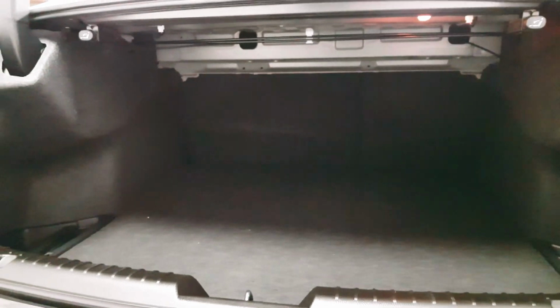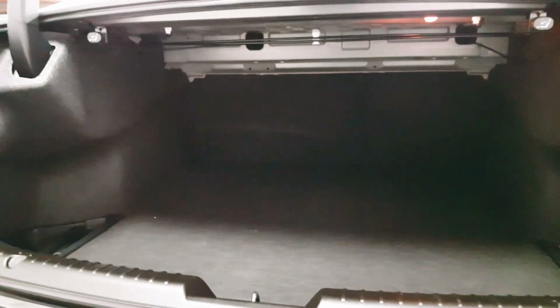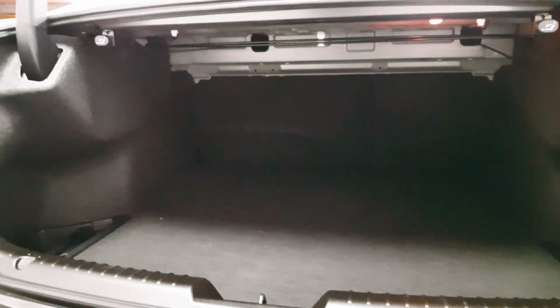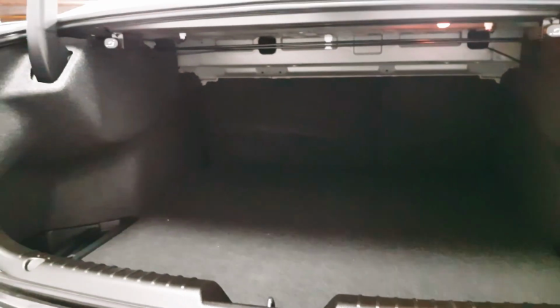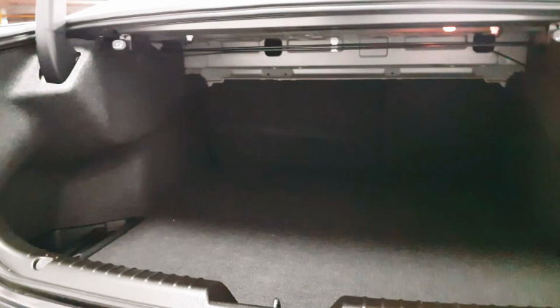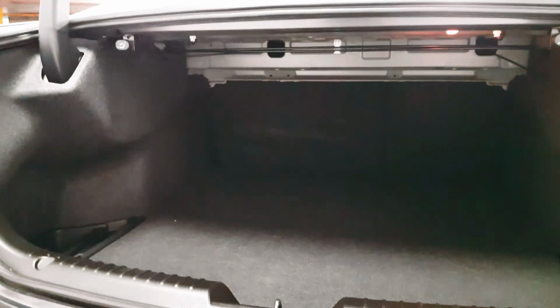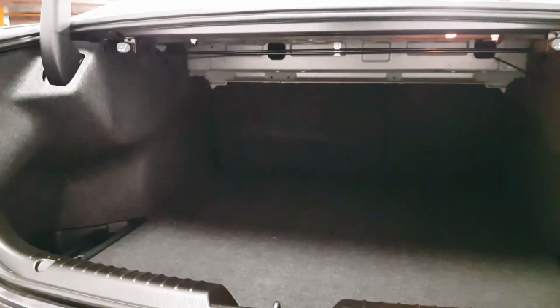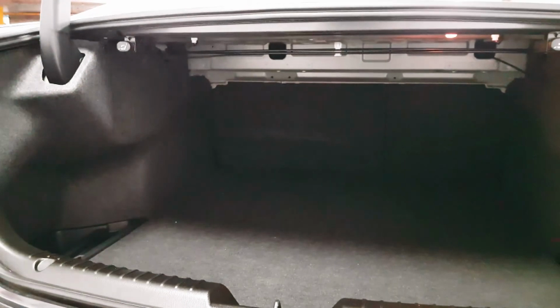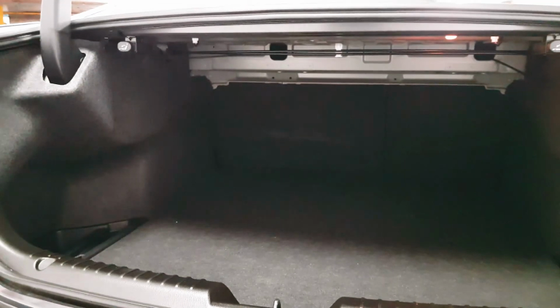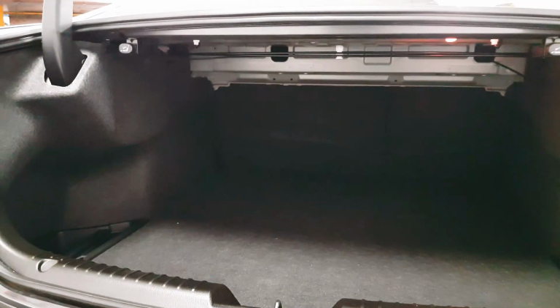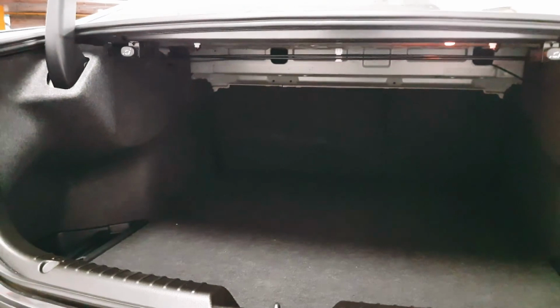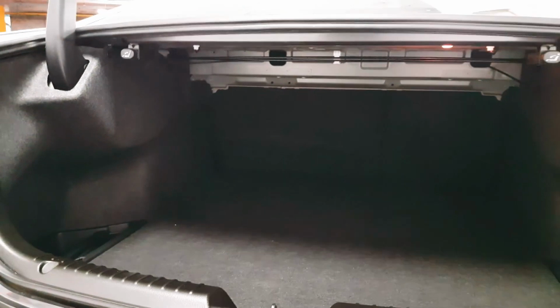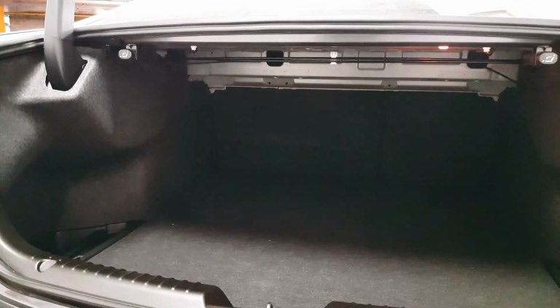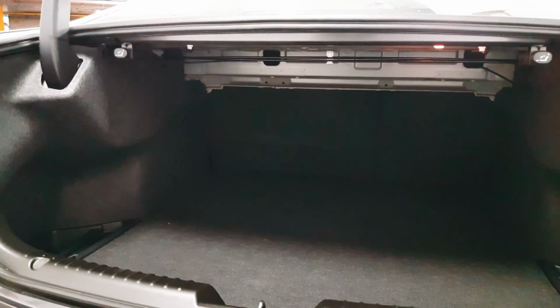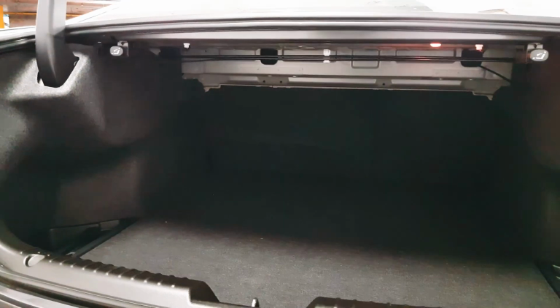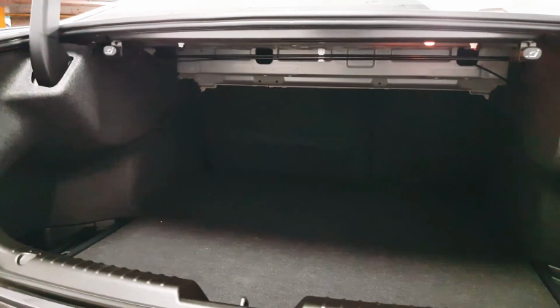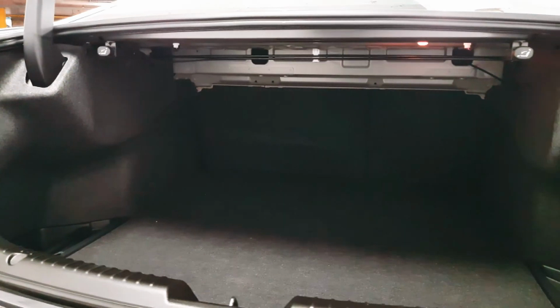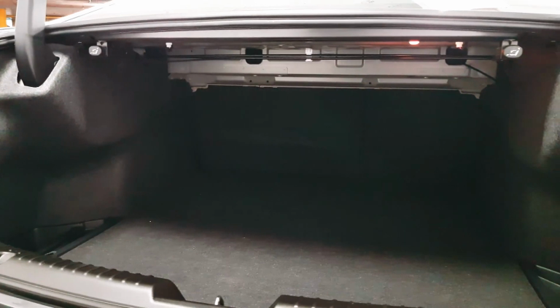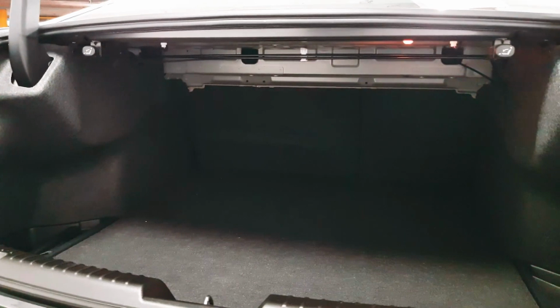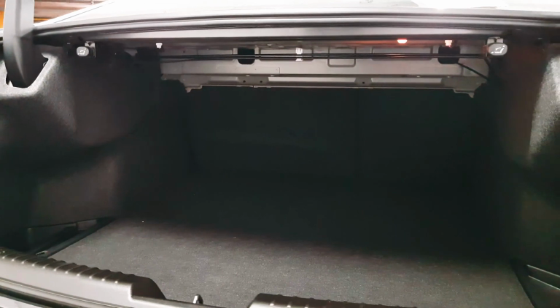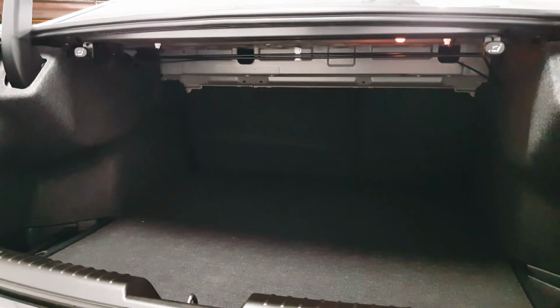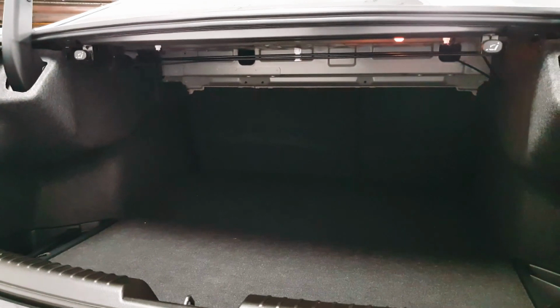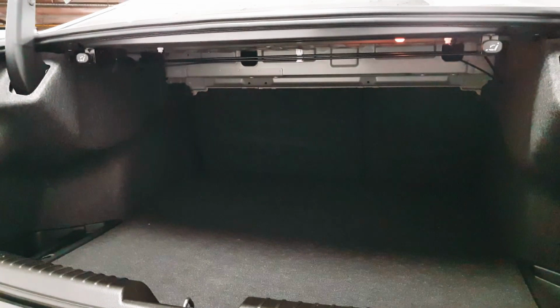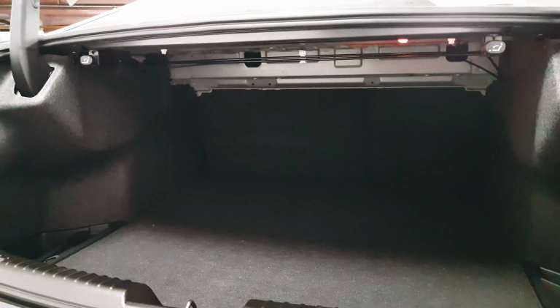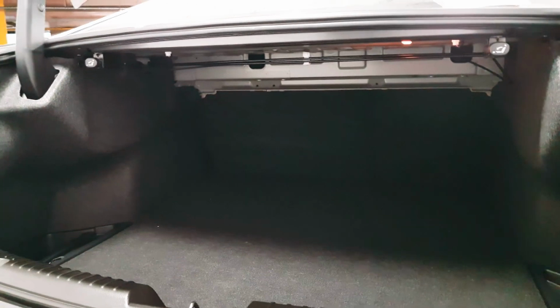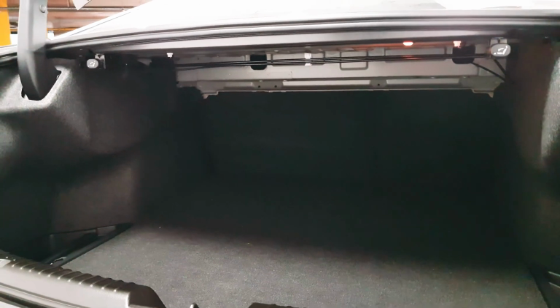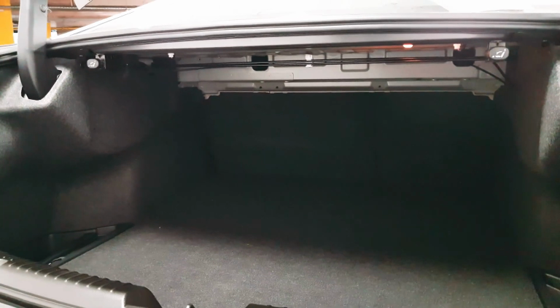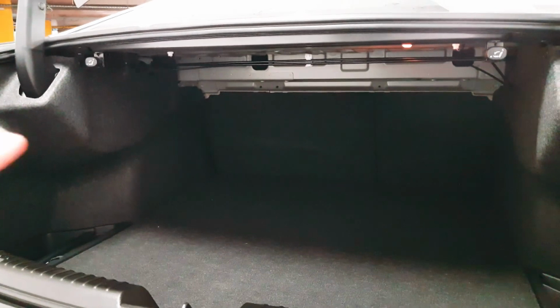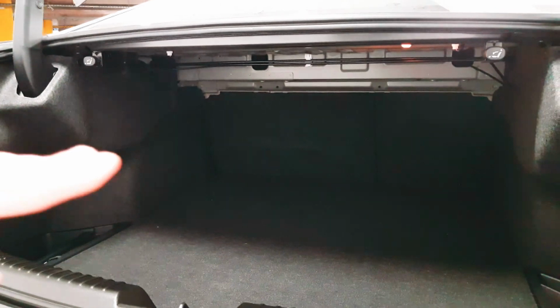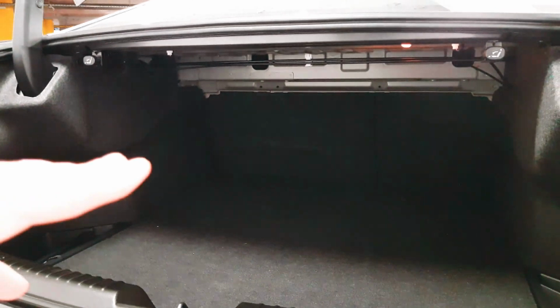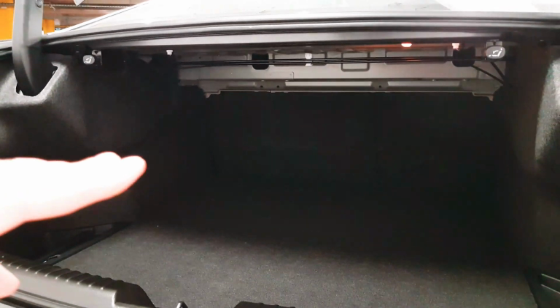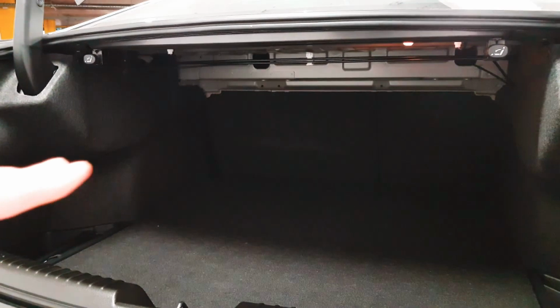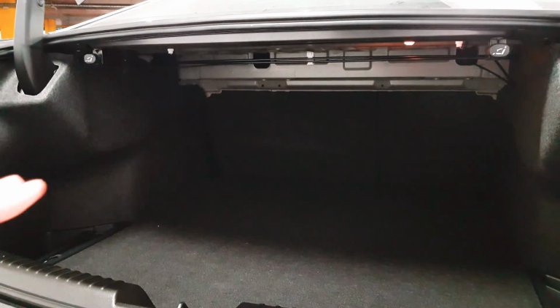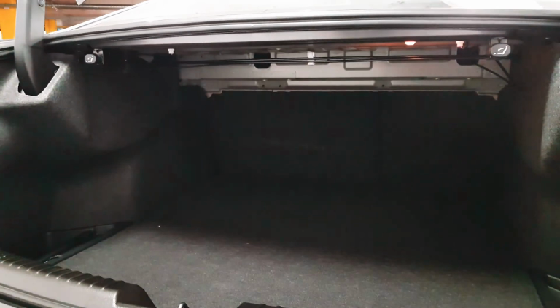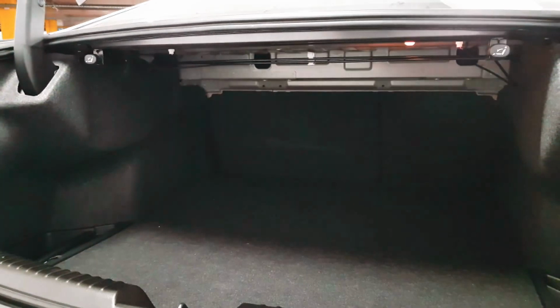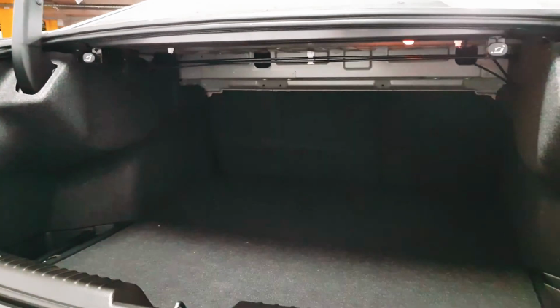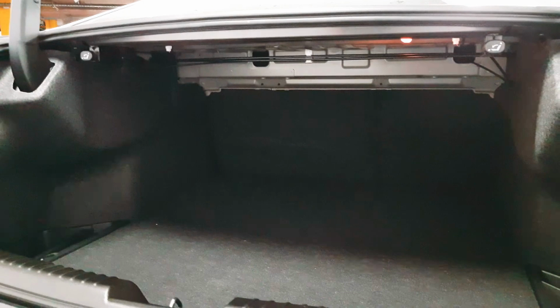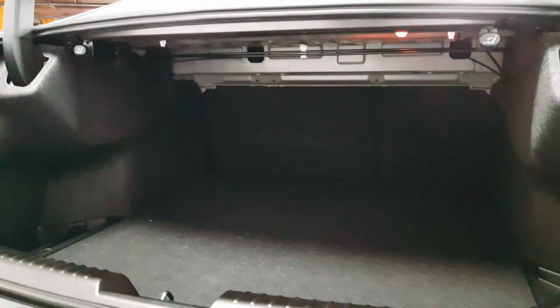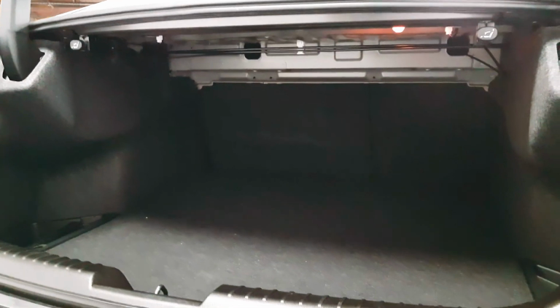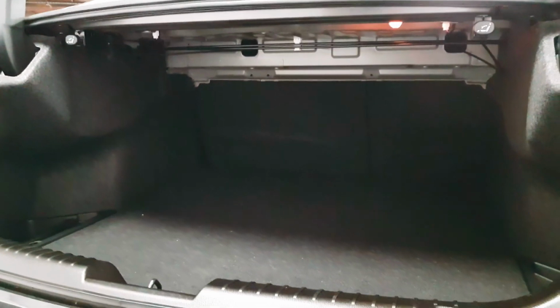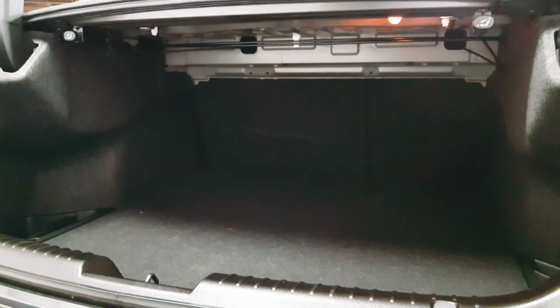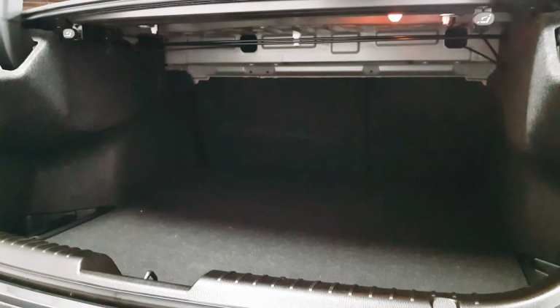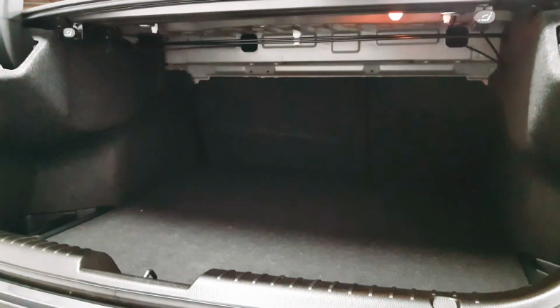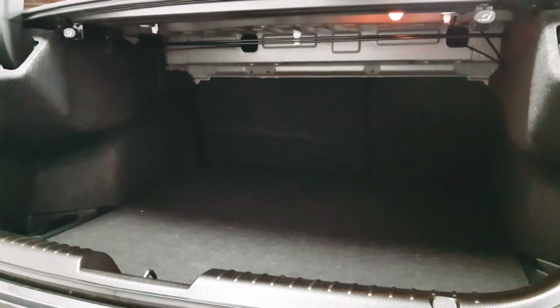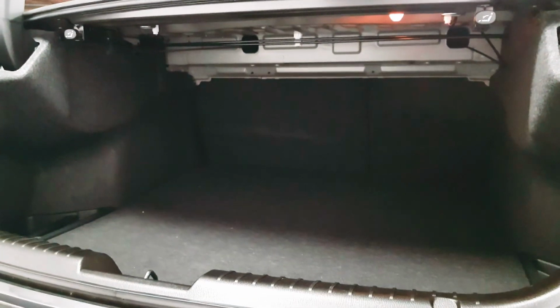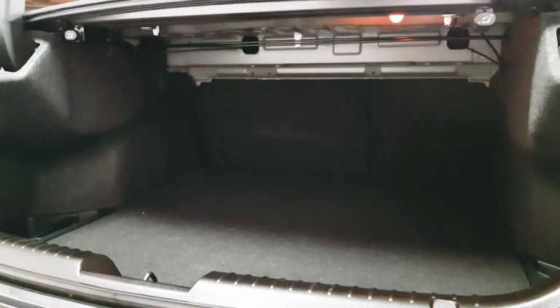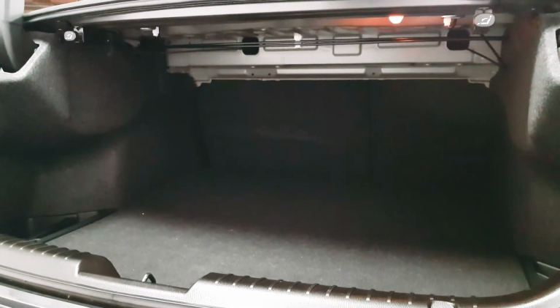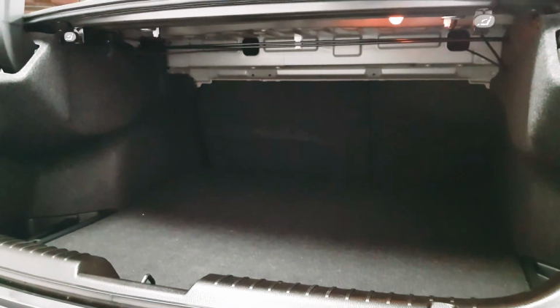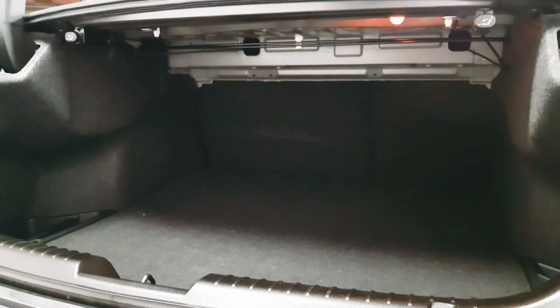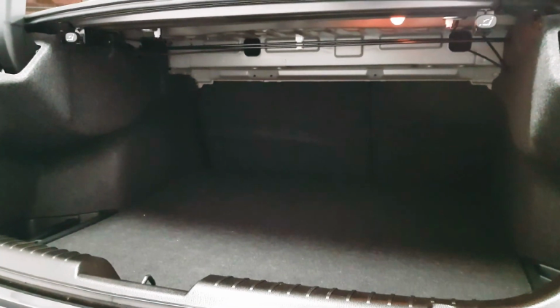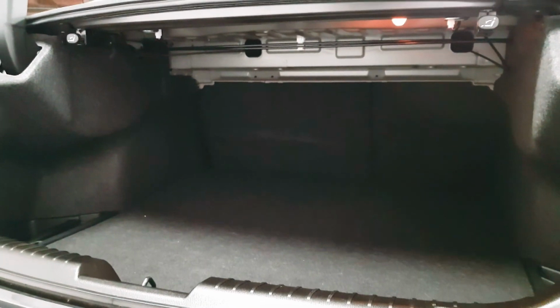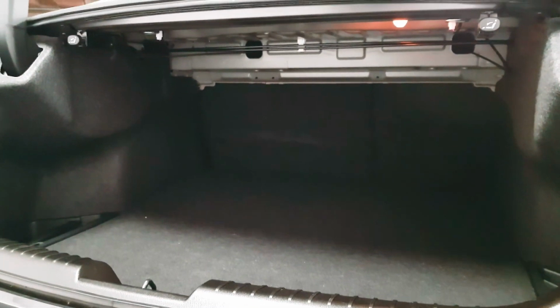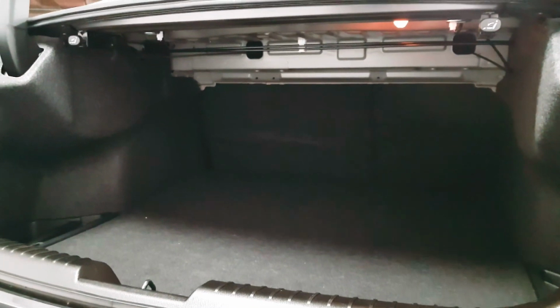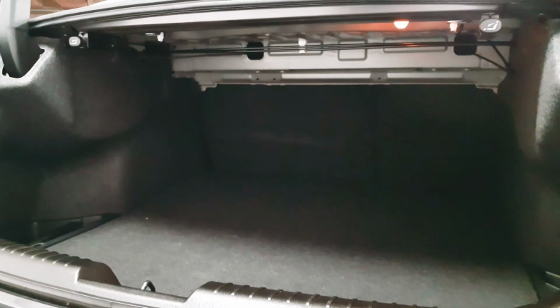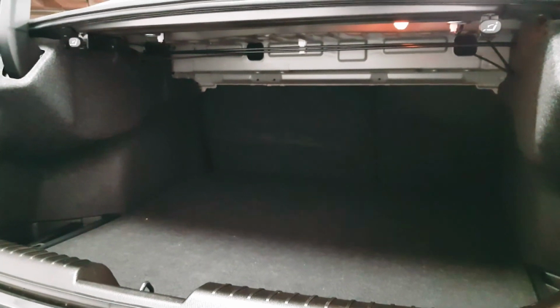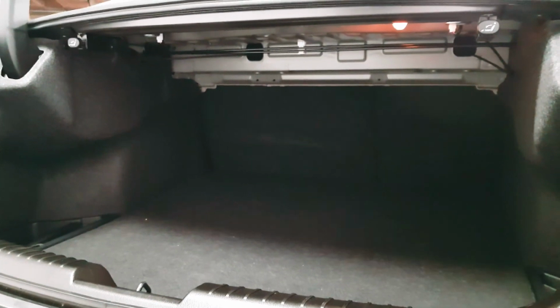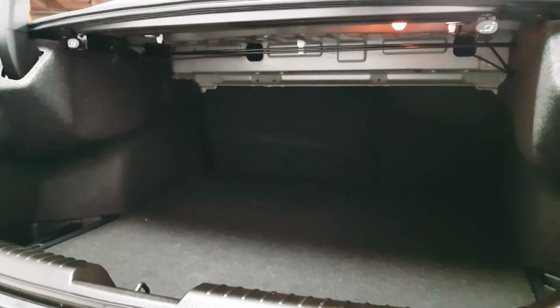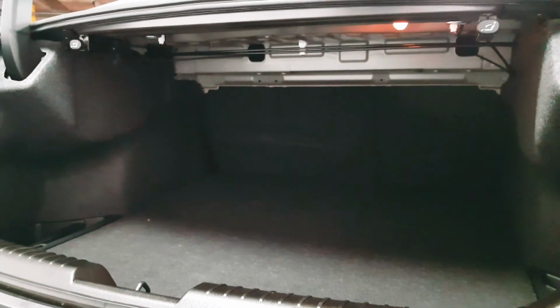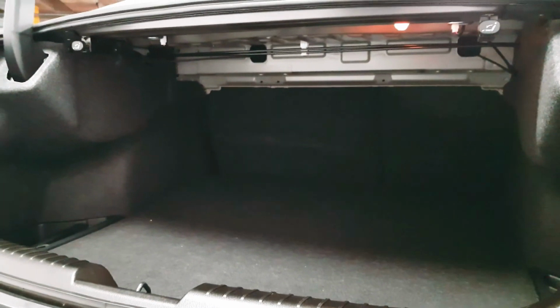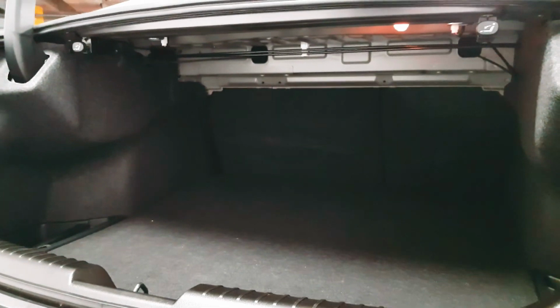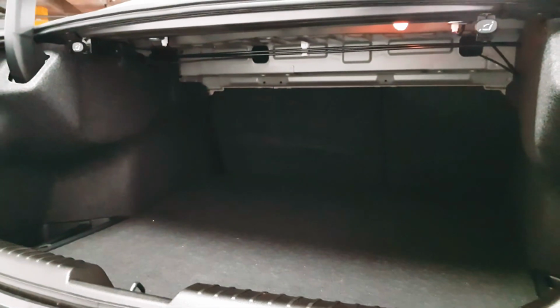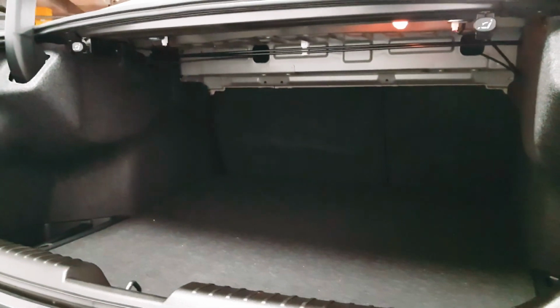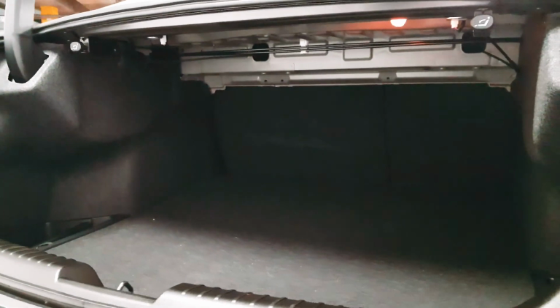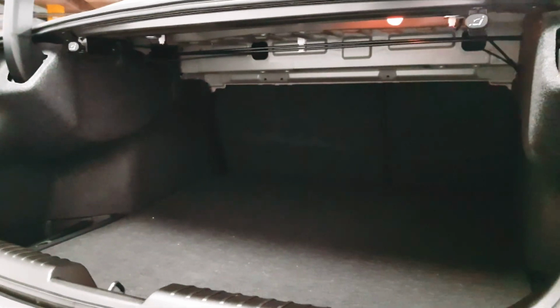The boot itself is huge. The seats will fold down on the left and the right-hand side if required as well.